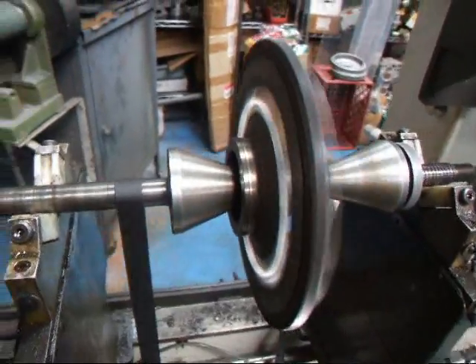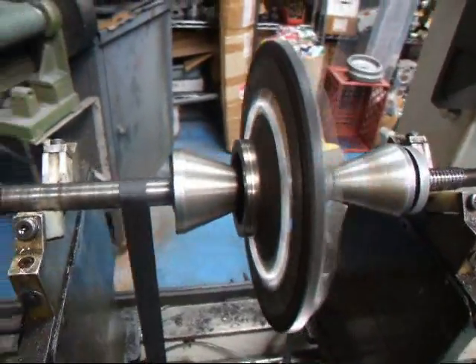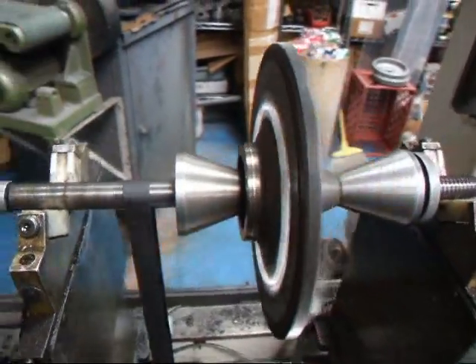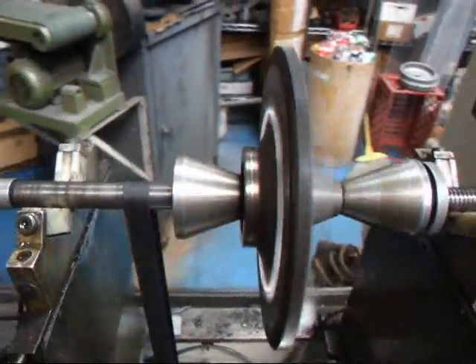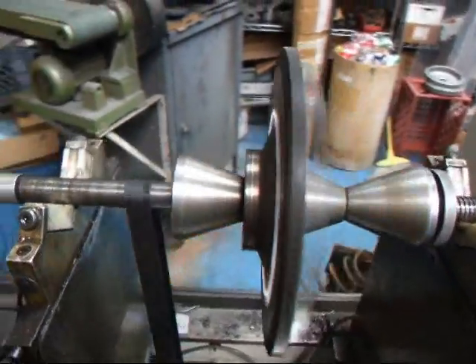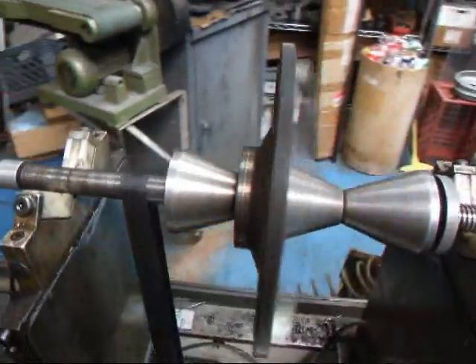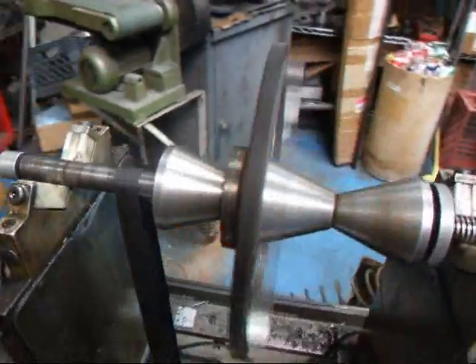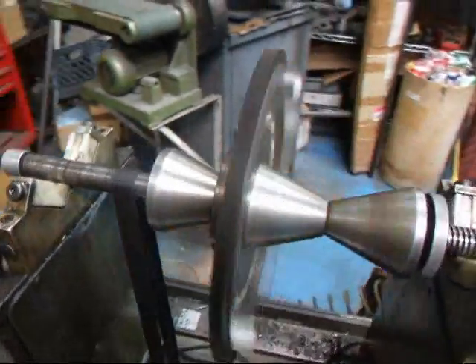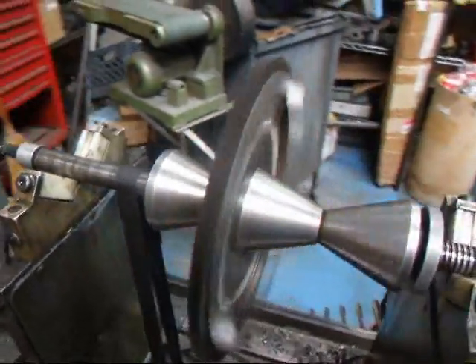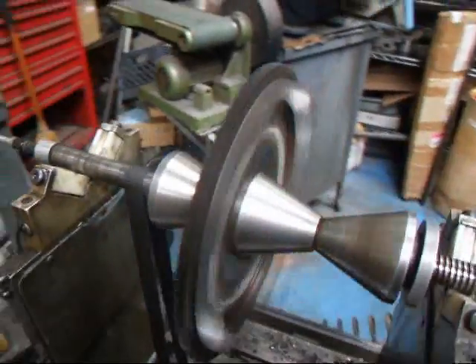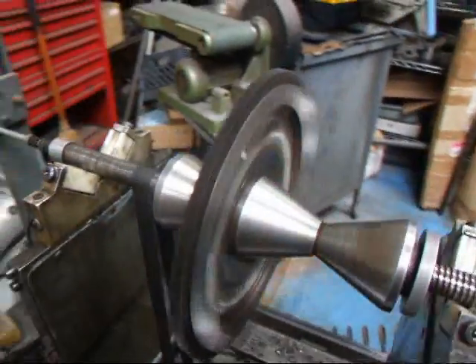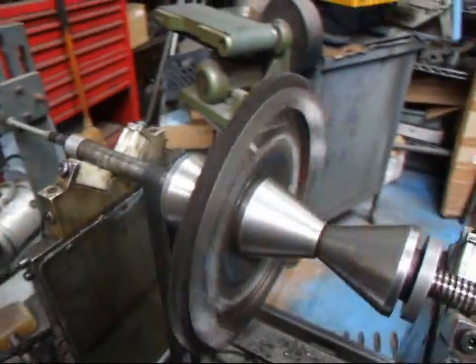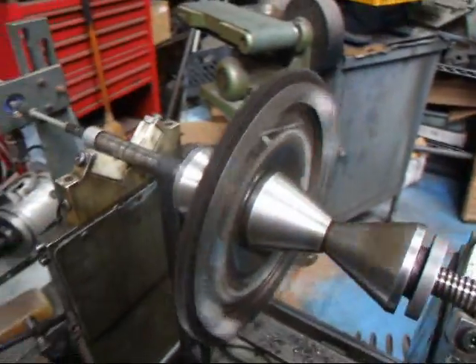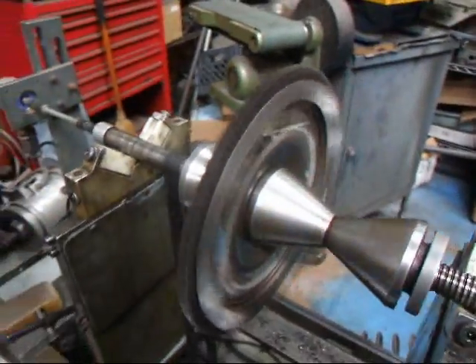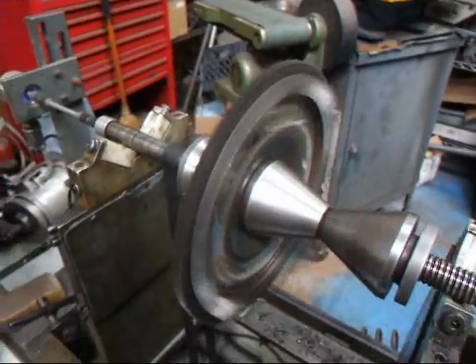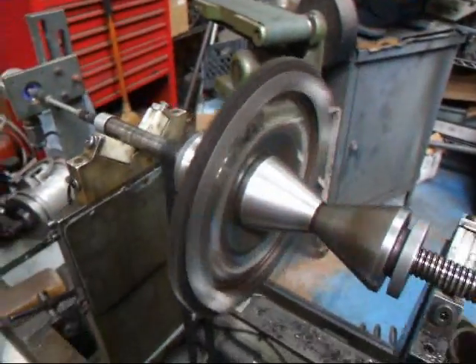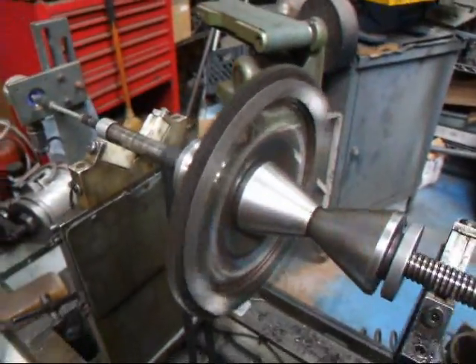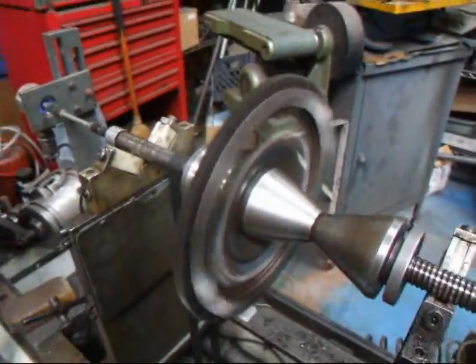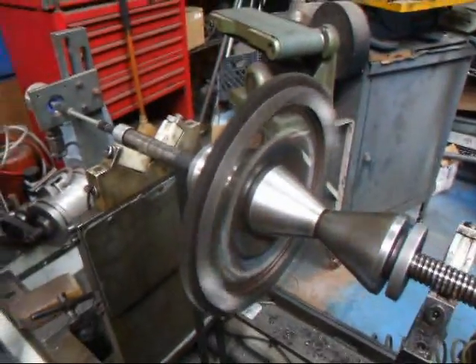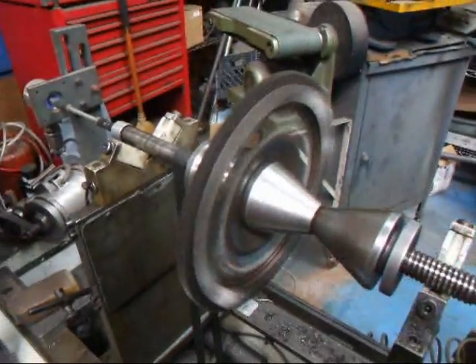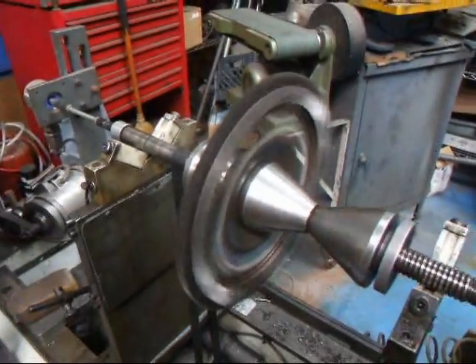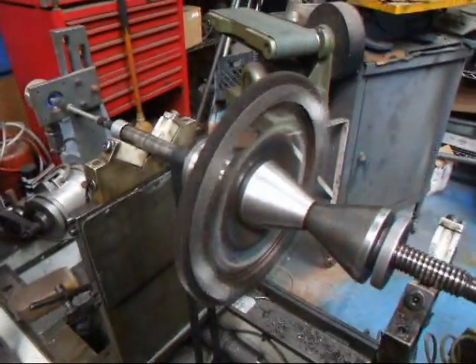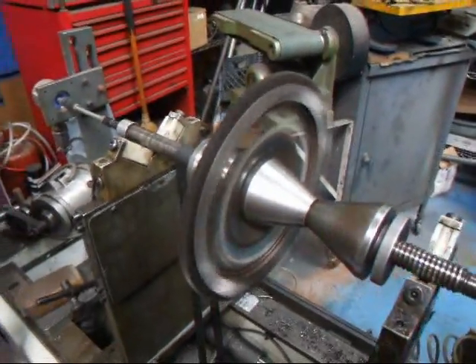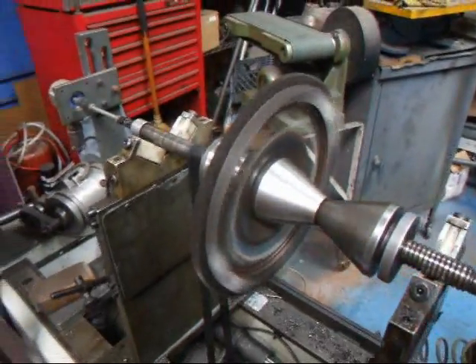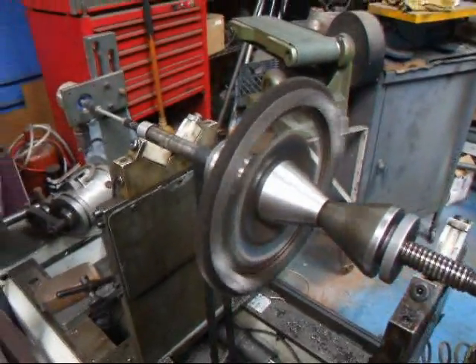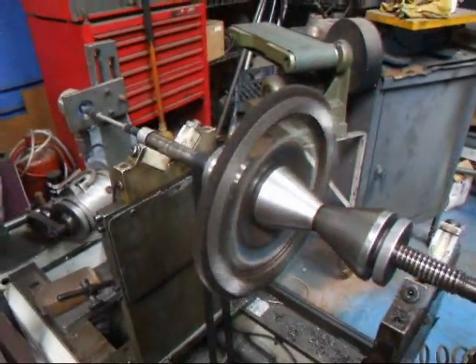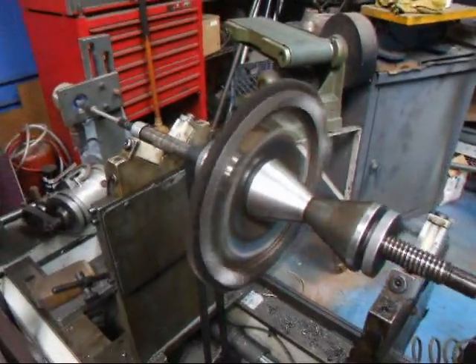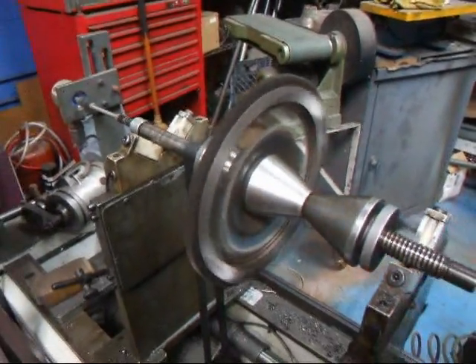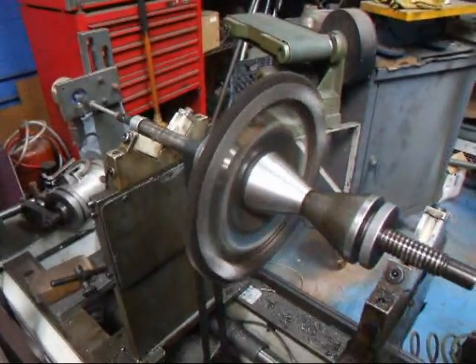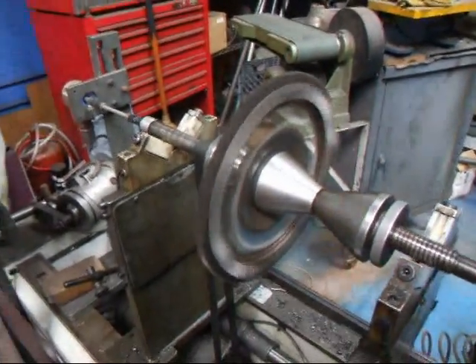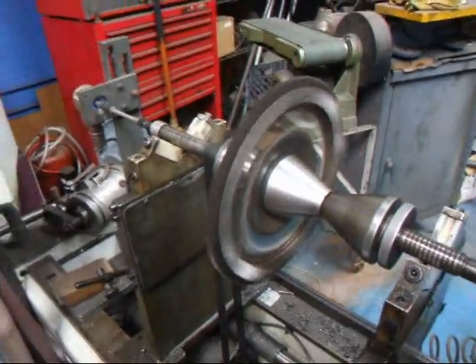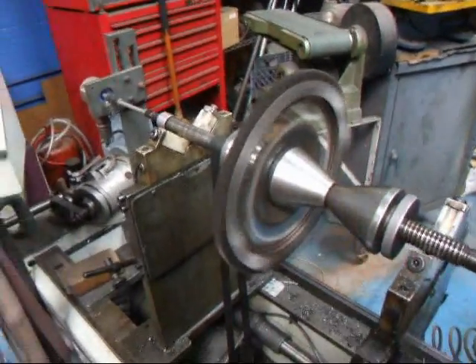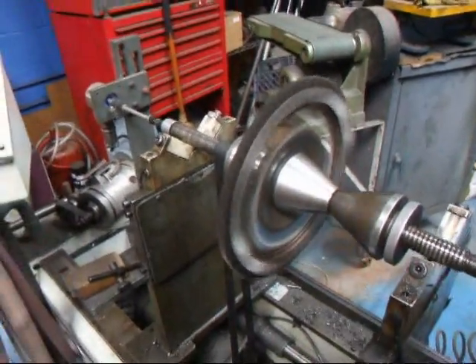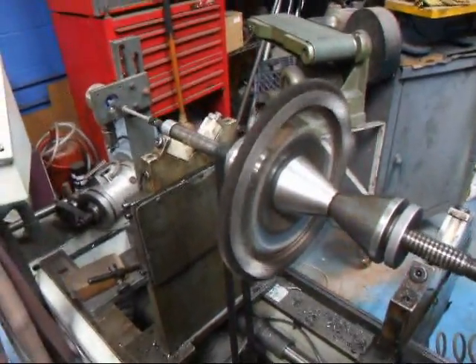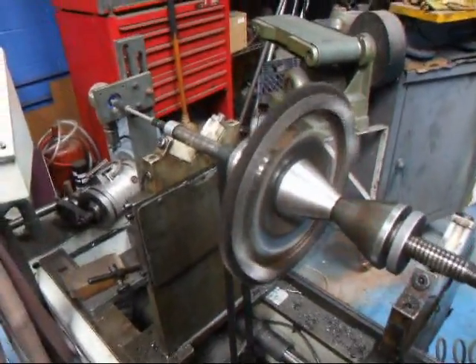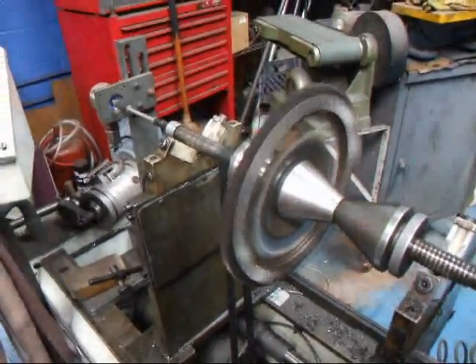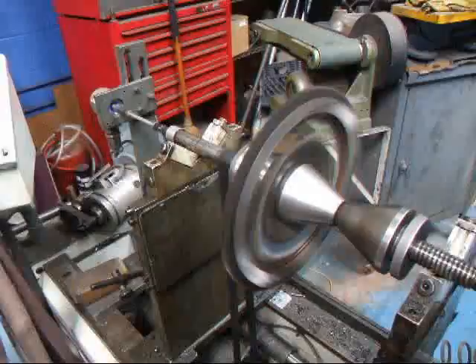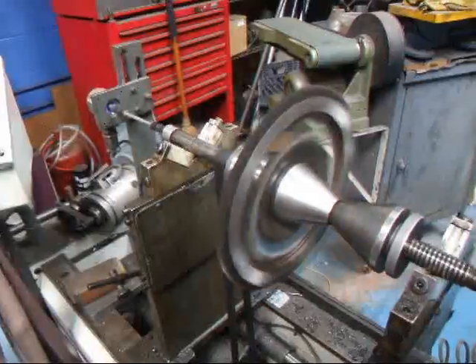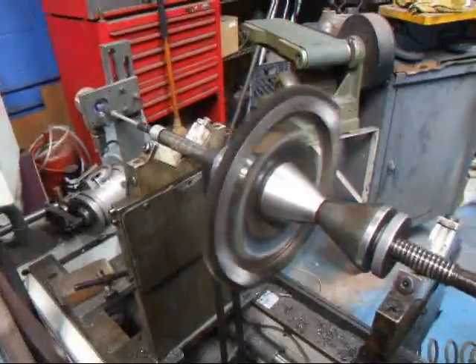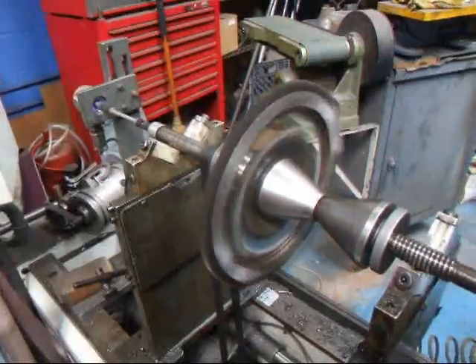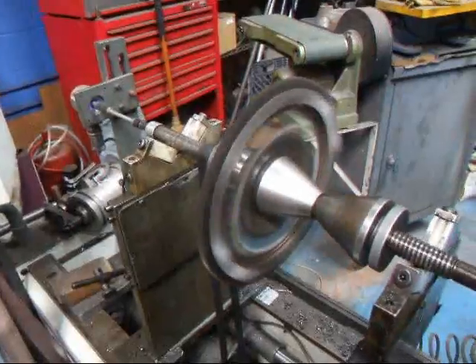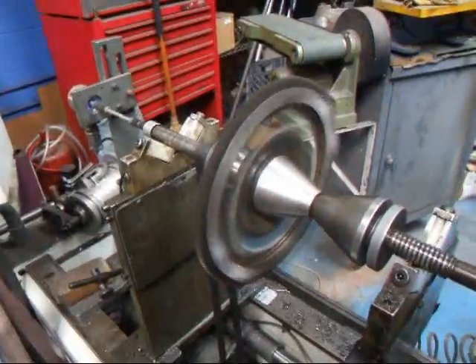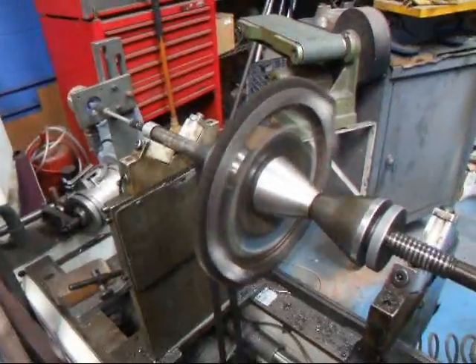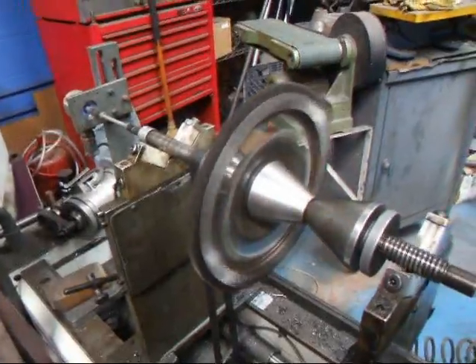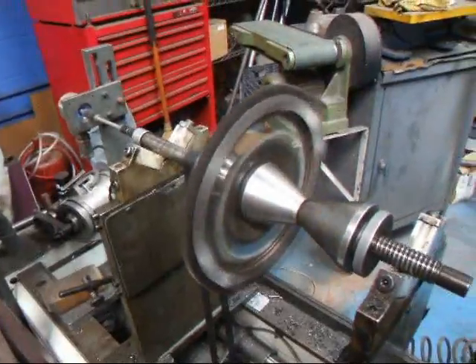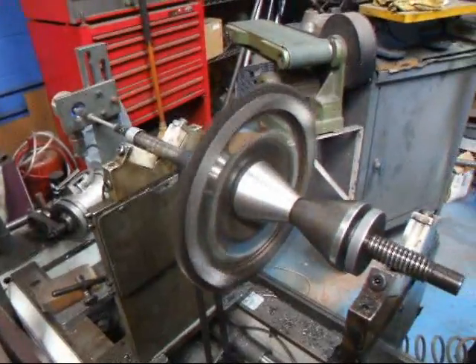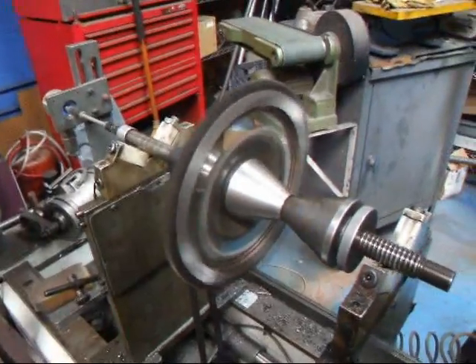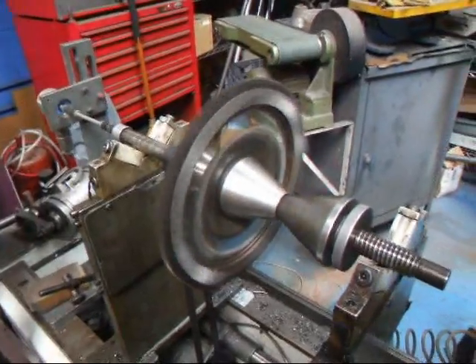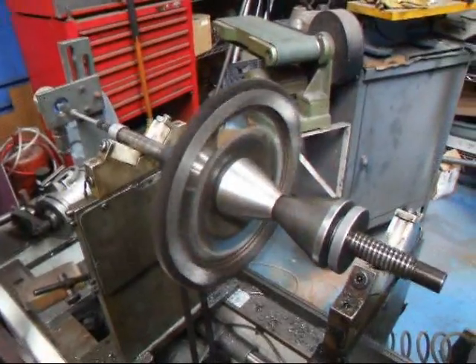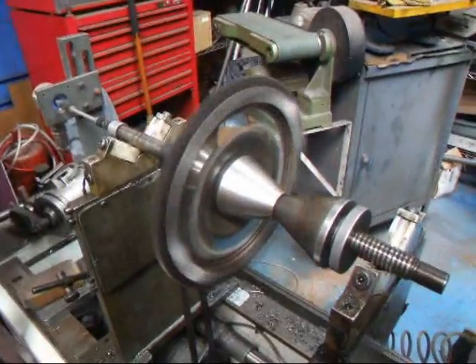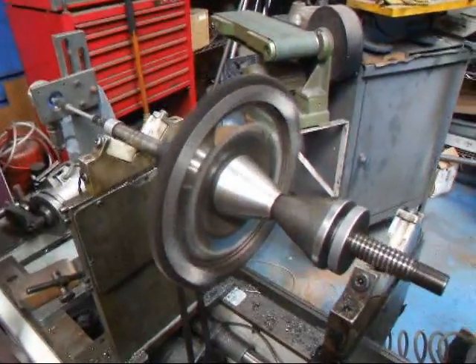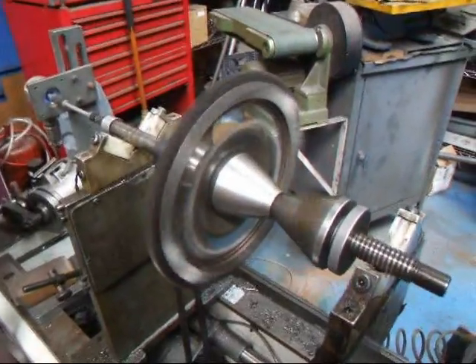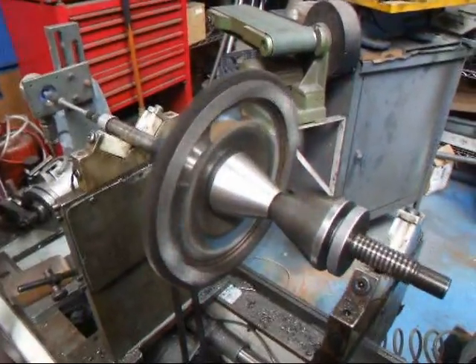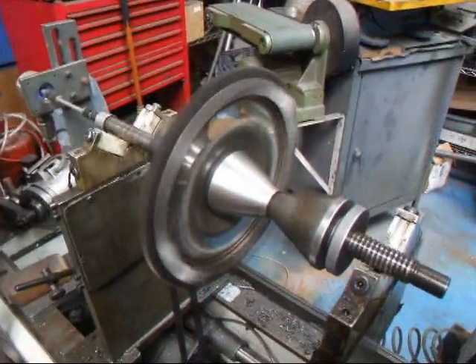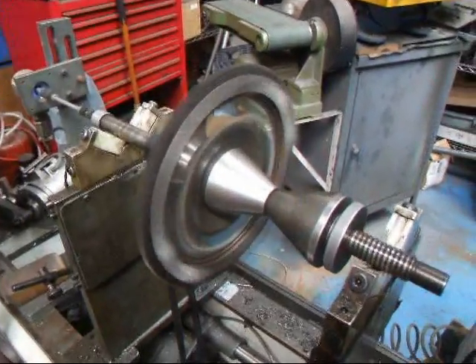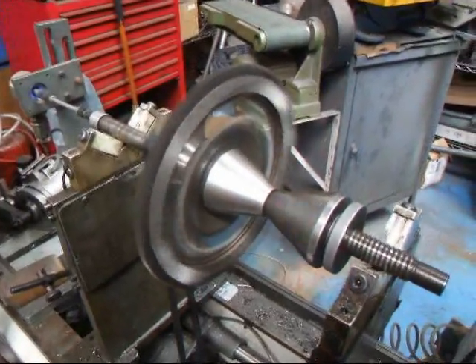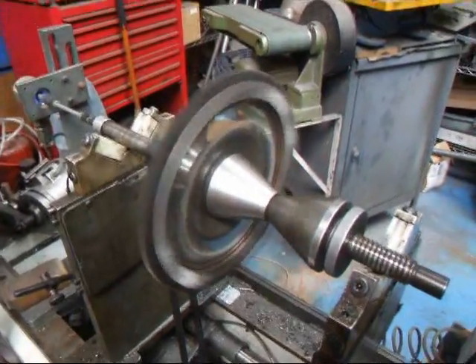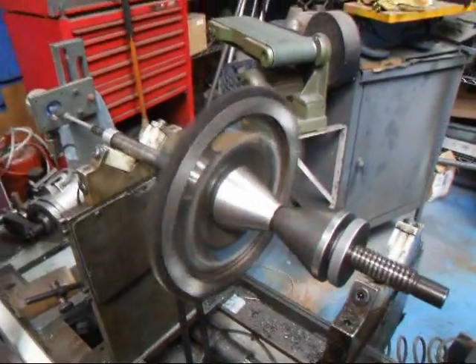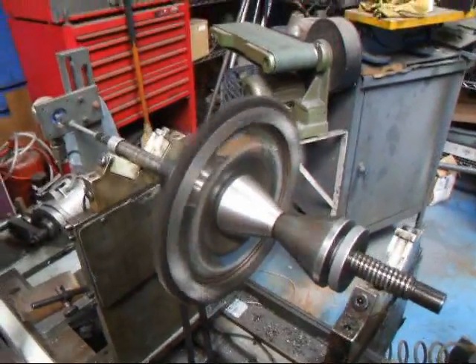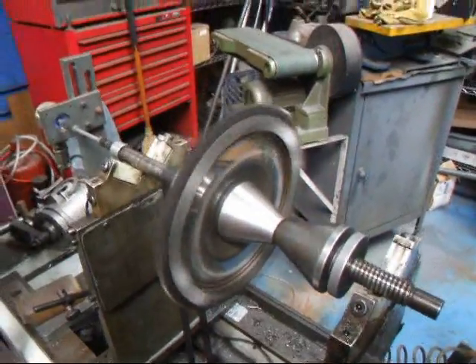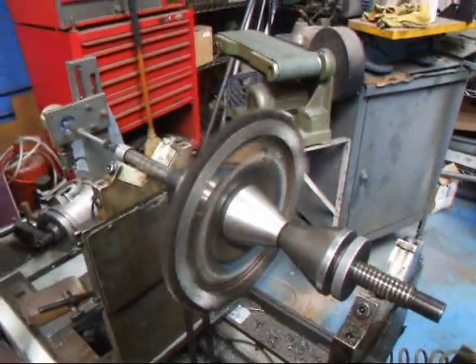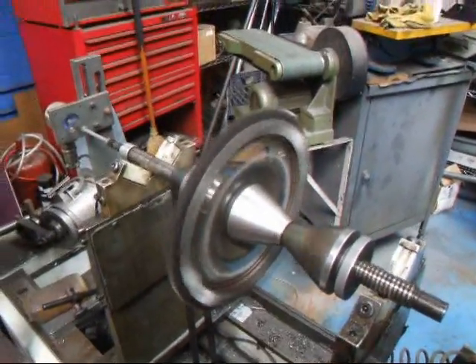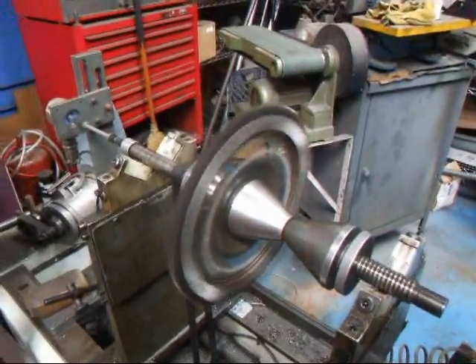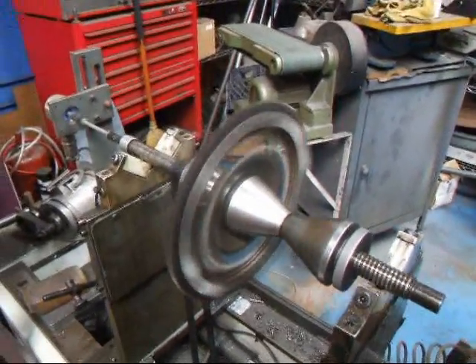The nice part about this lightening process is it makes the bike accelerate much quicker, which is something a lot of people want to have on their motorcycle.